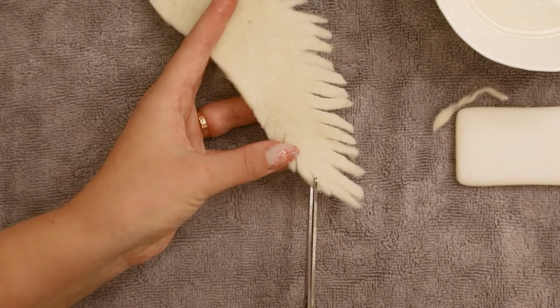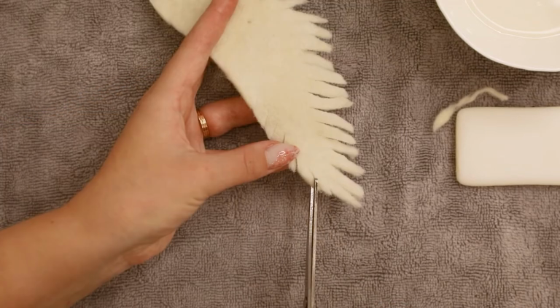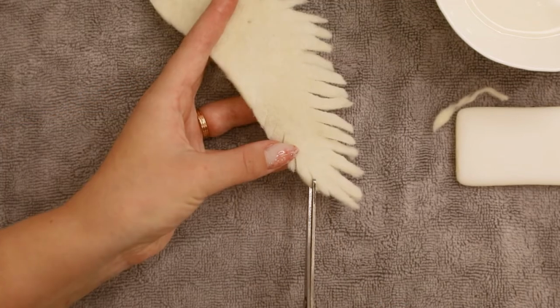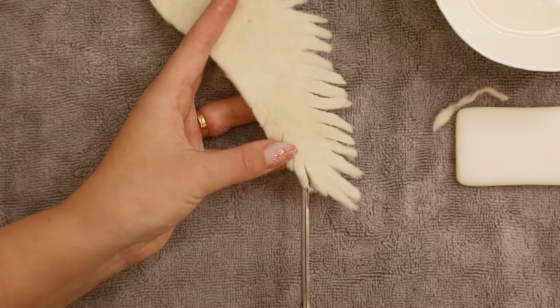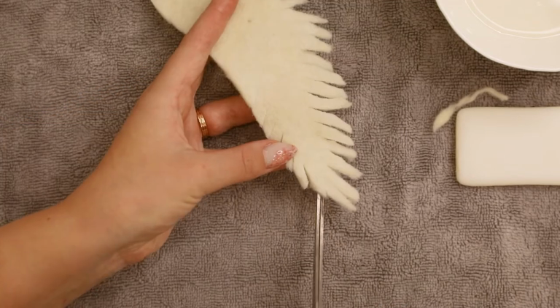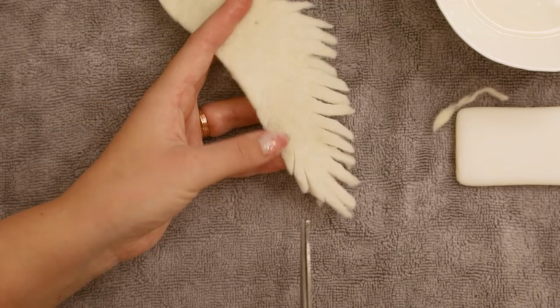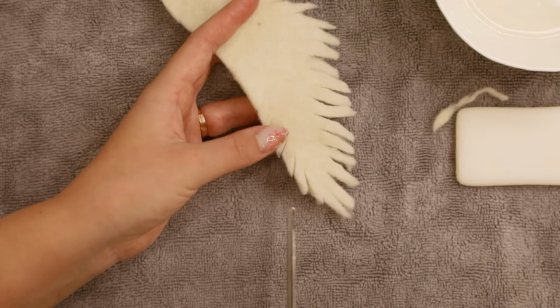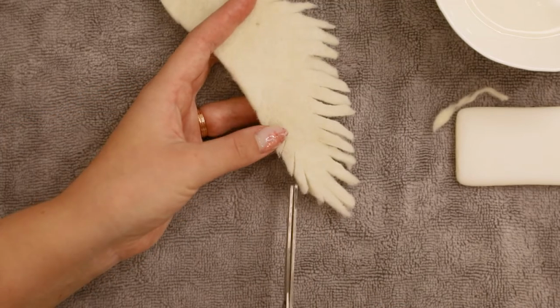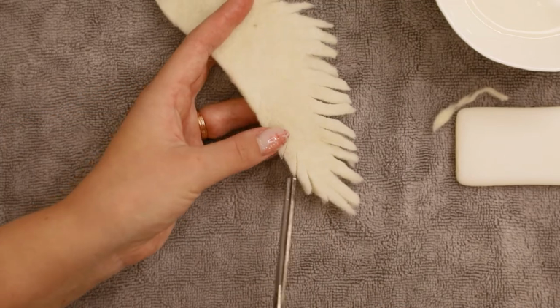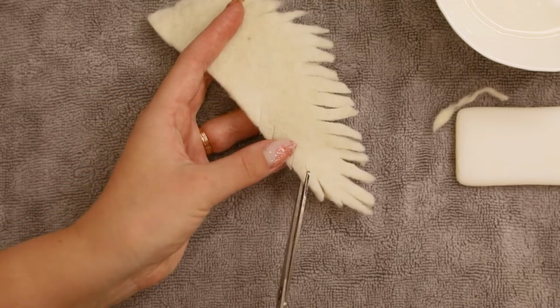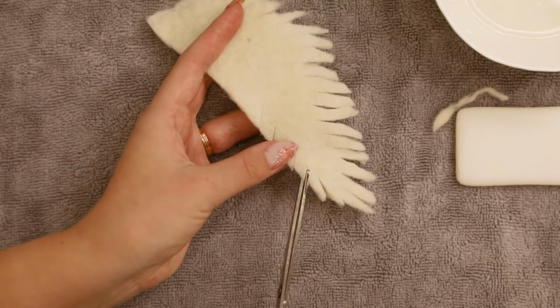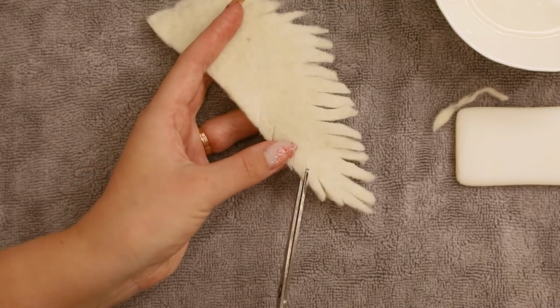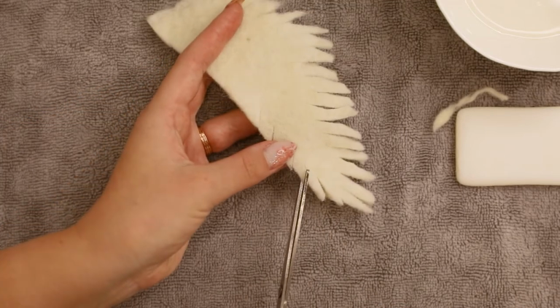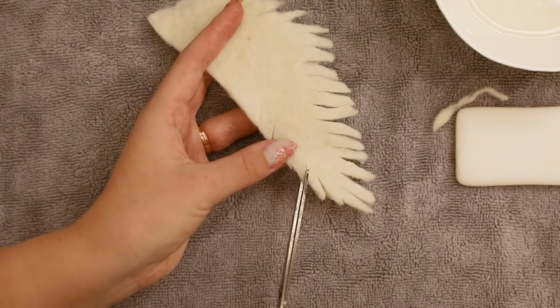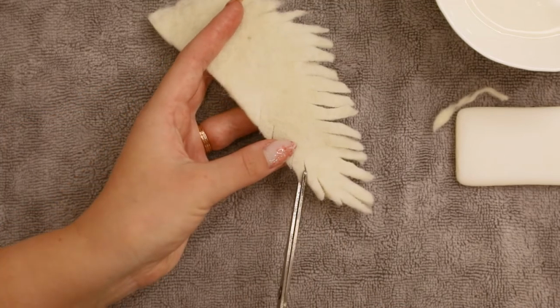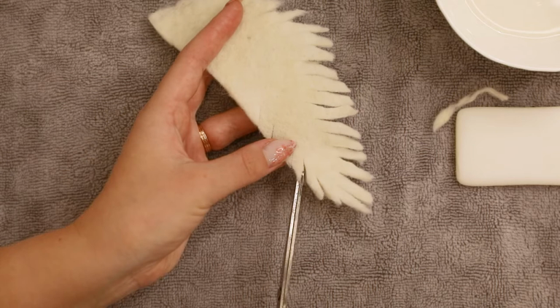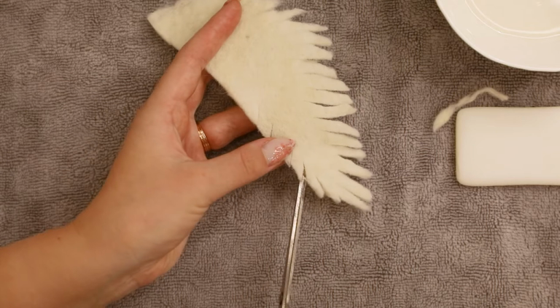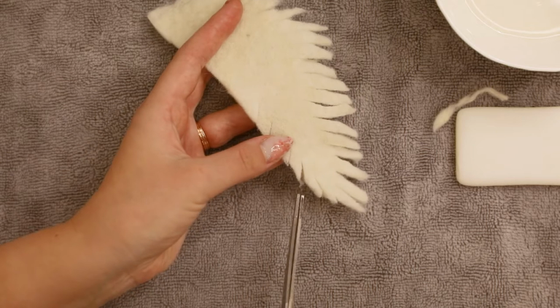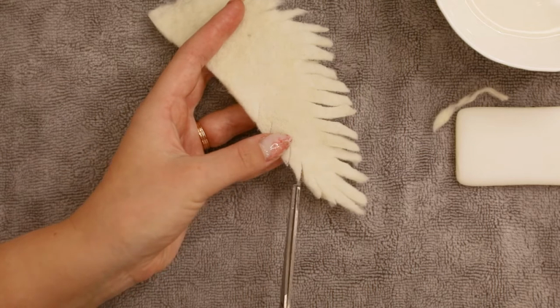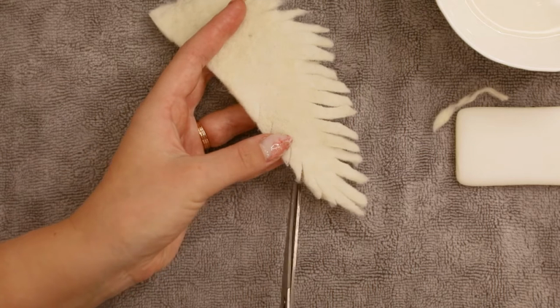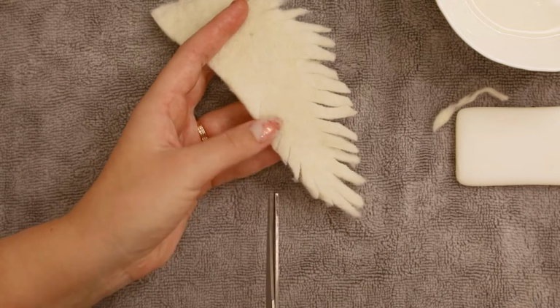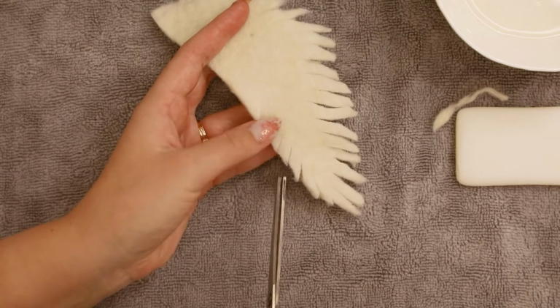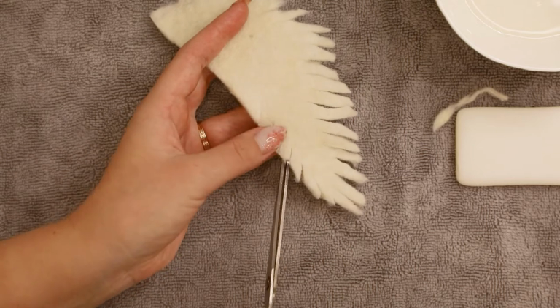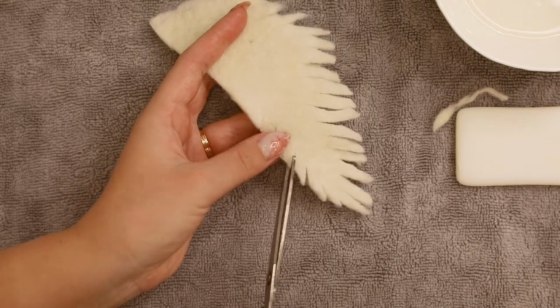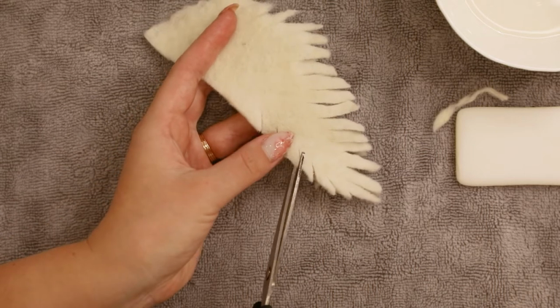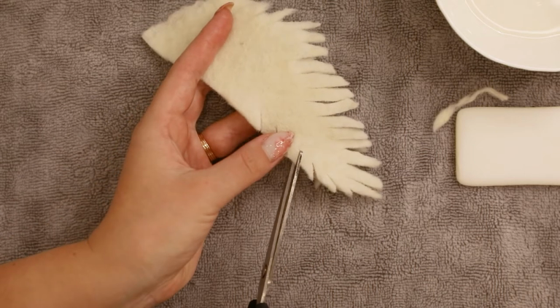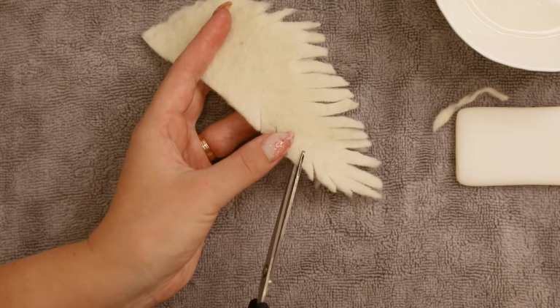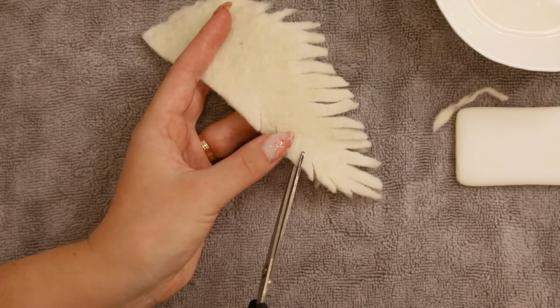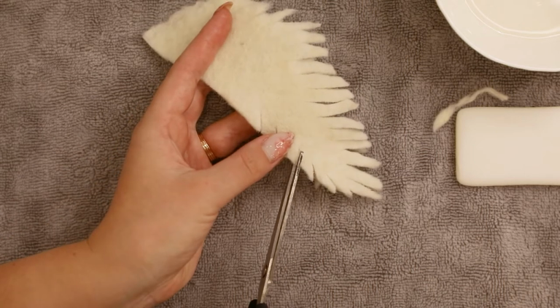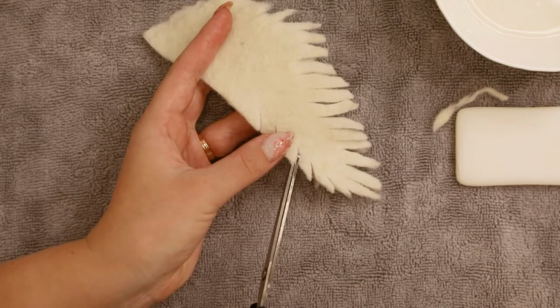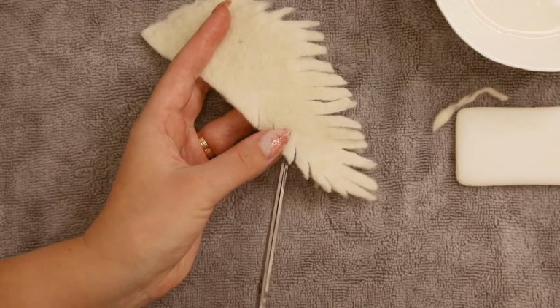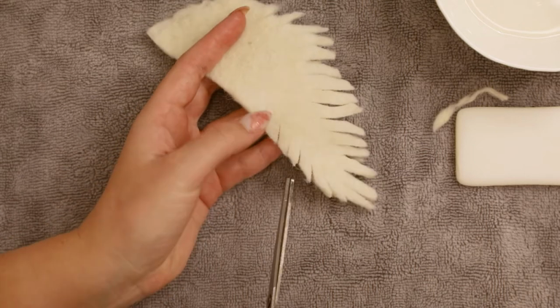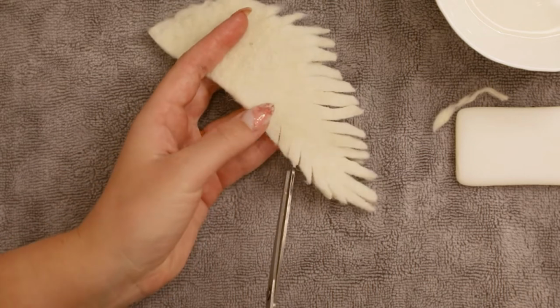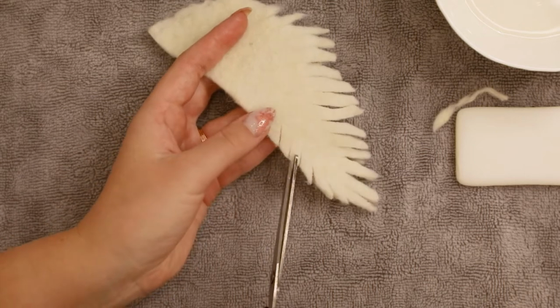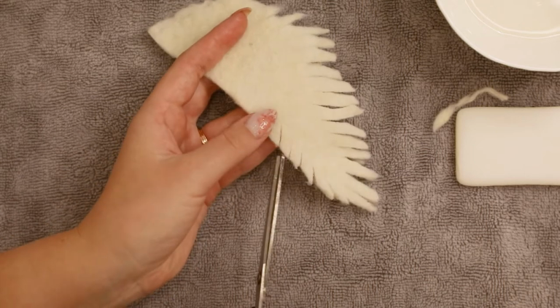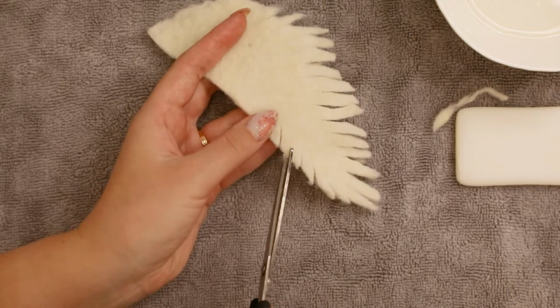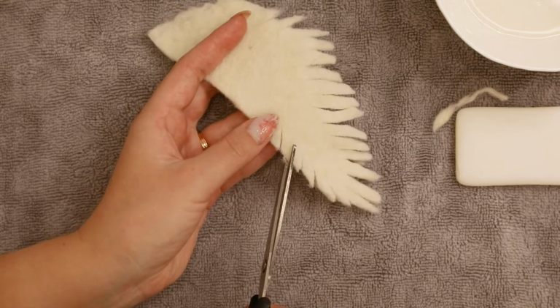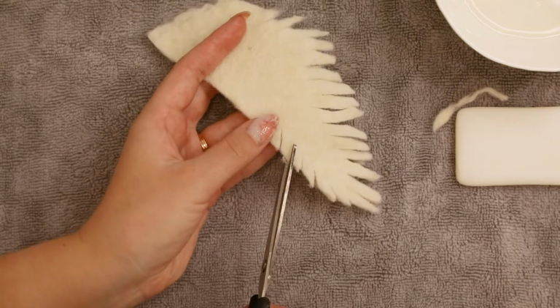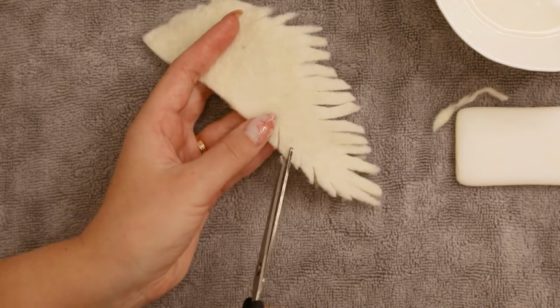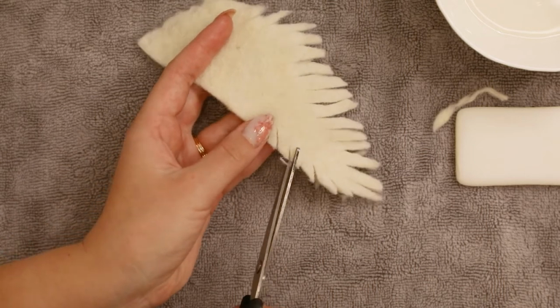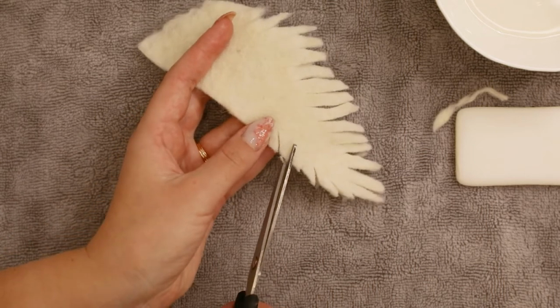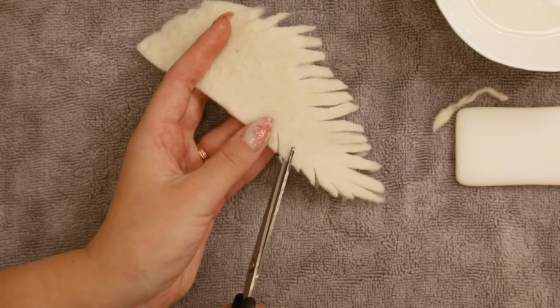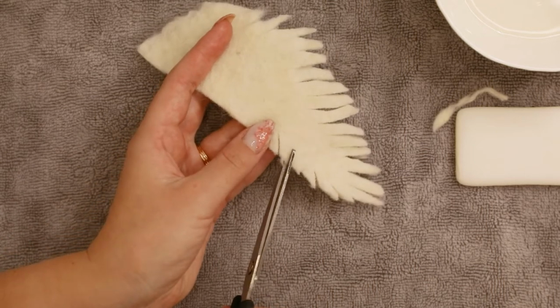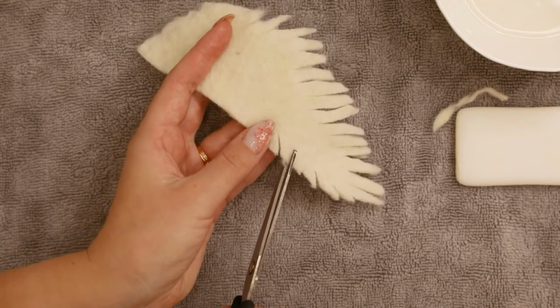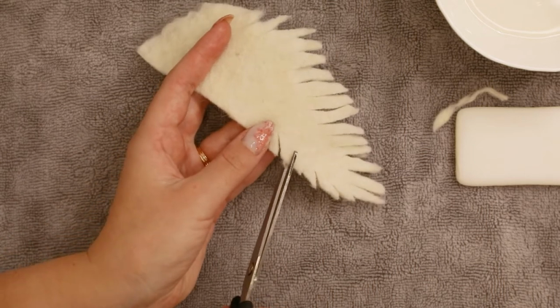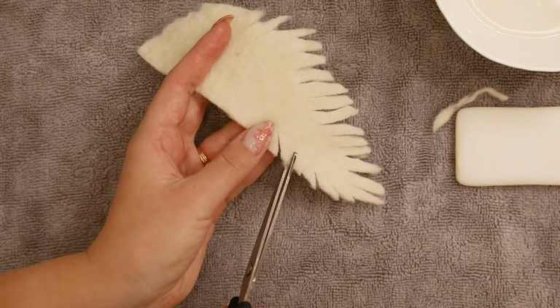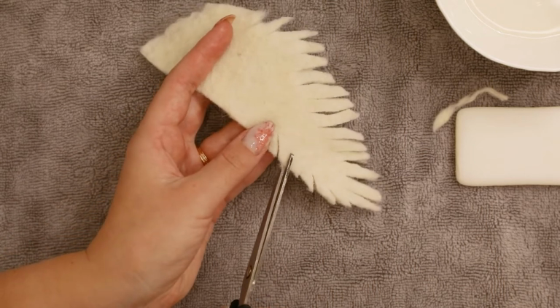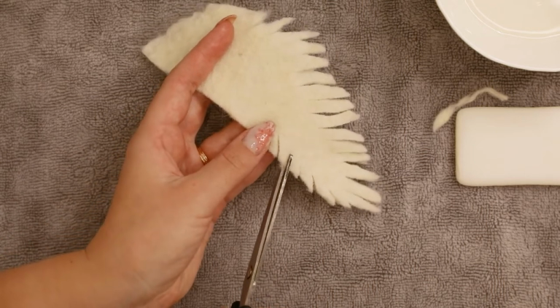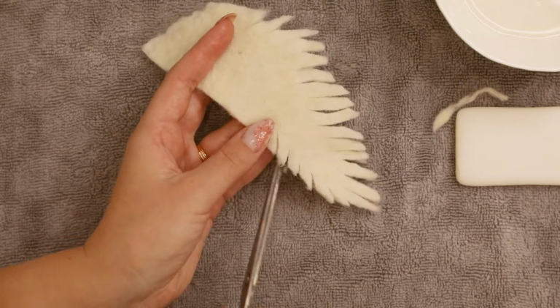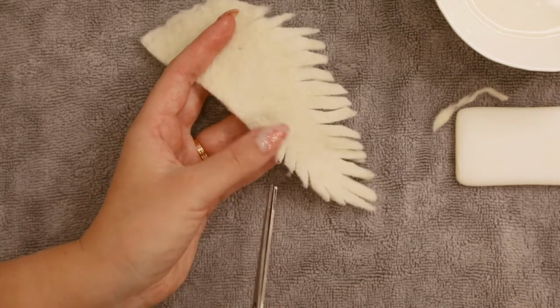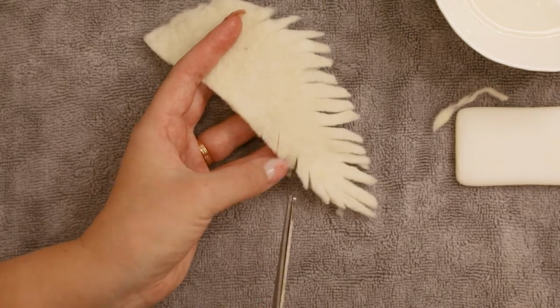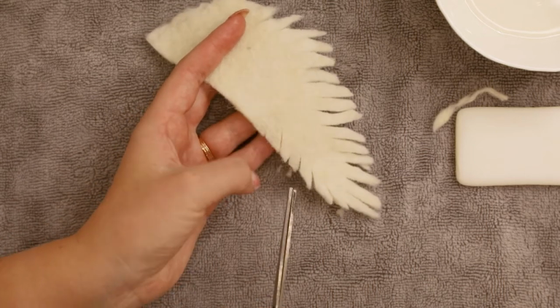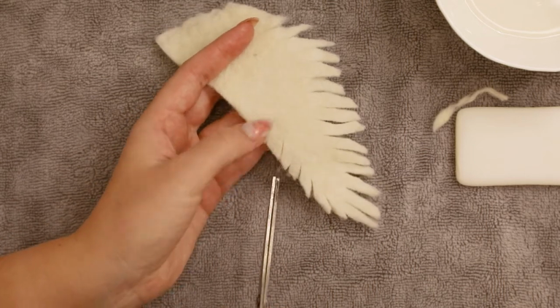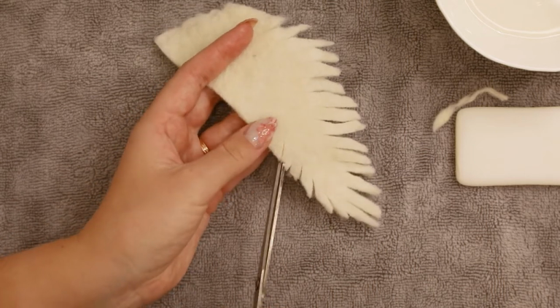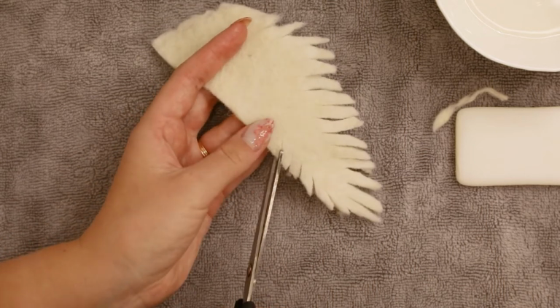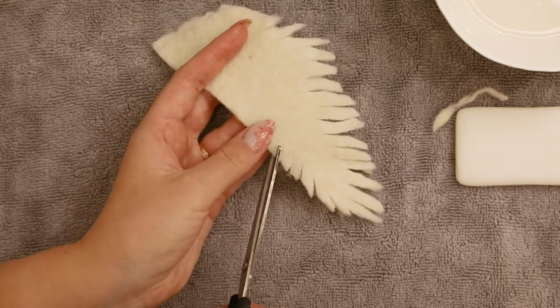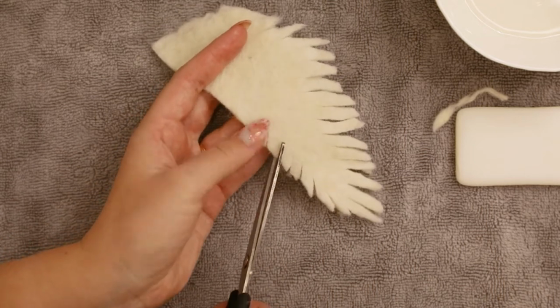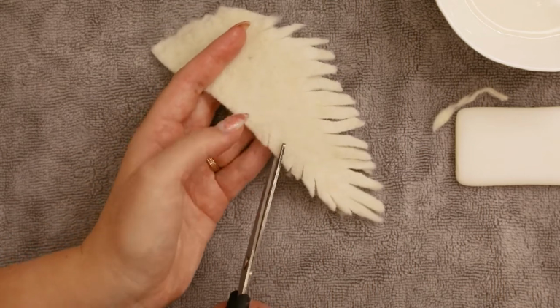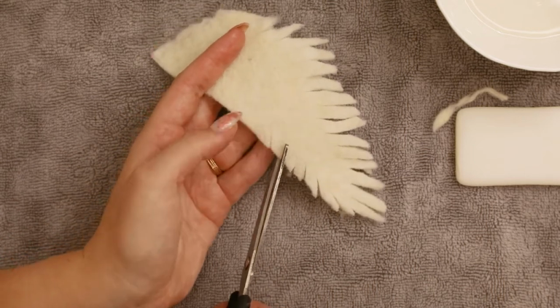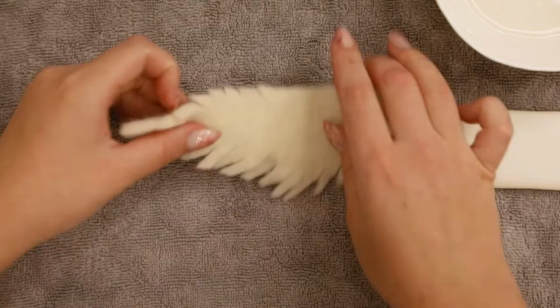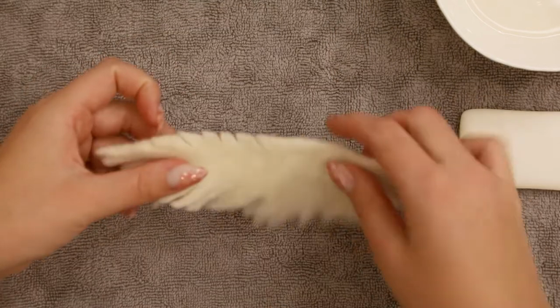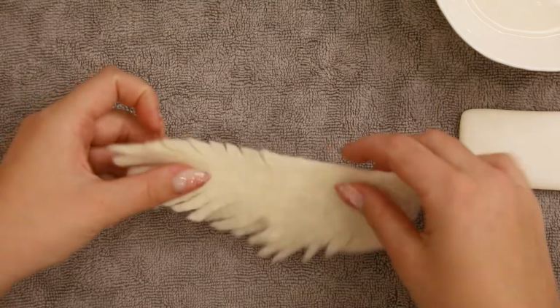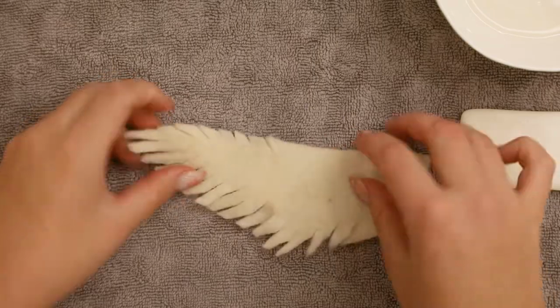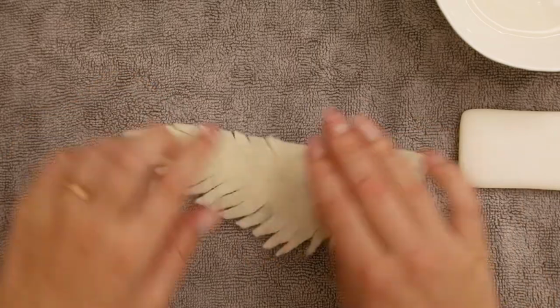And I'm doing the same for the upper side of my wing — here we are cutting off even smaller bits. Here is the result.